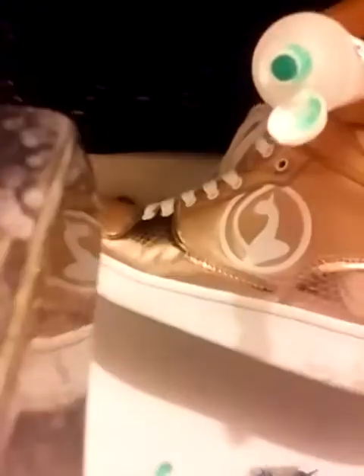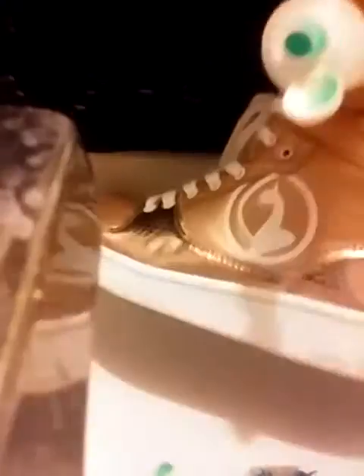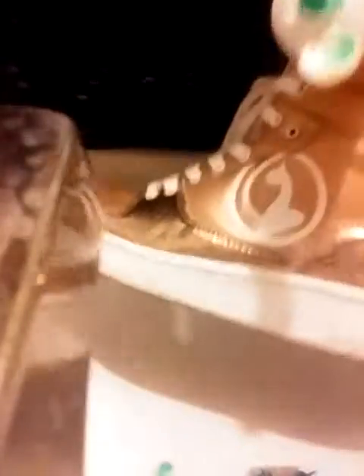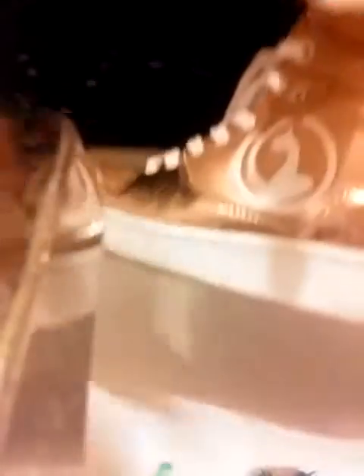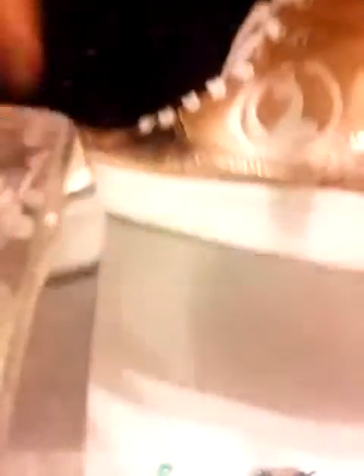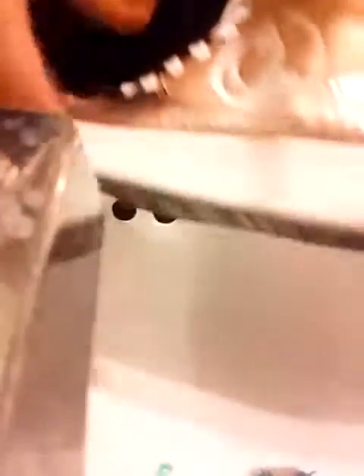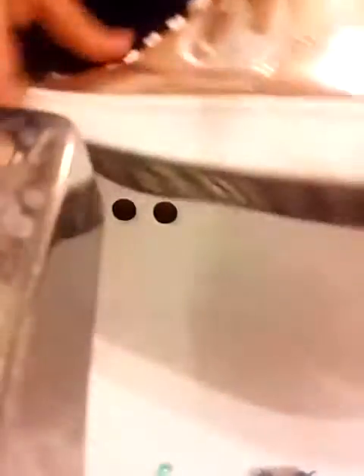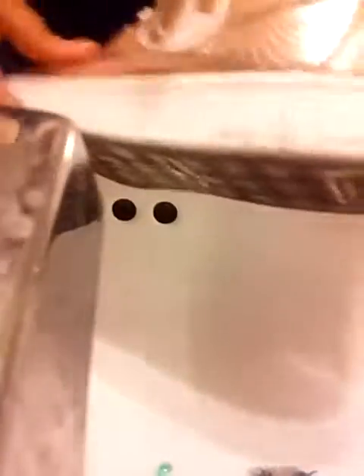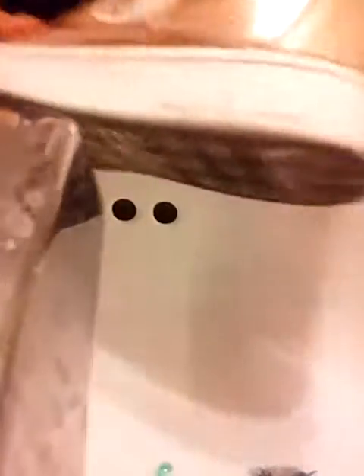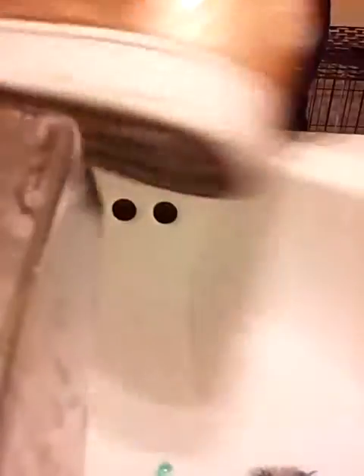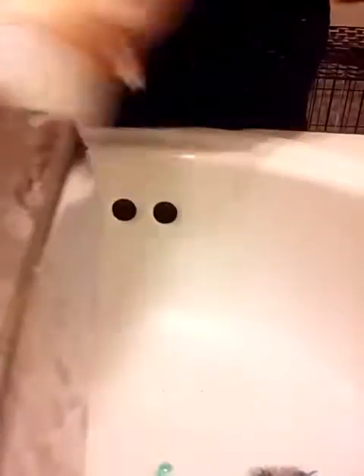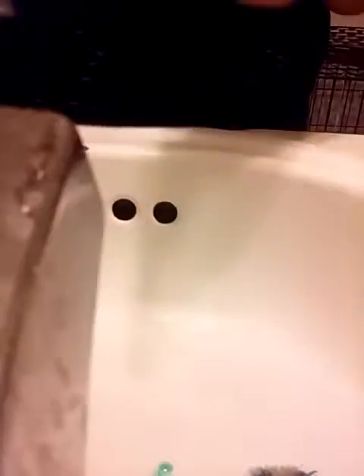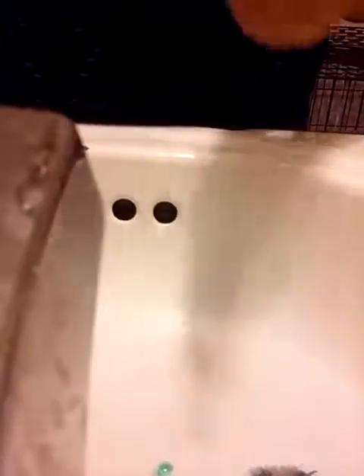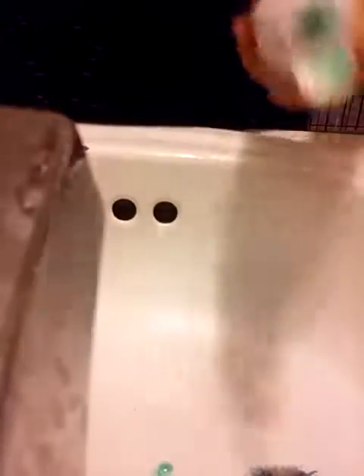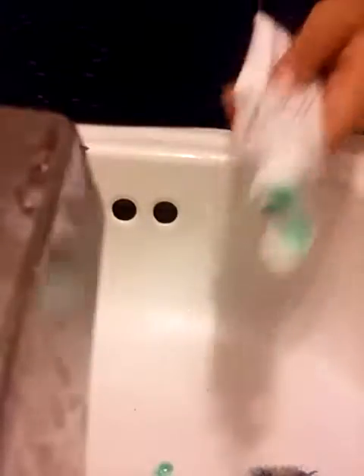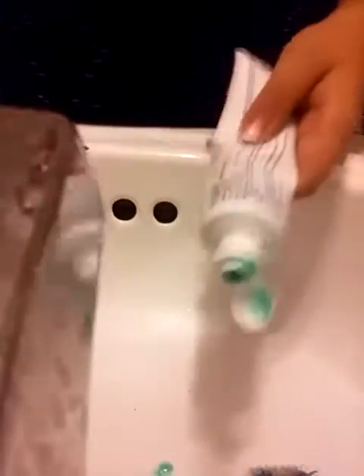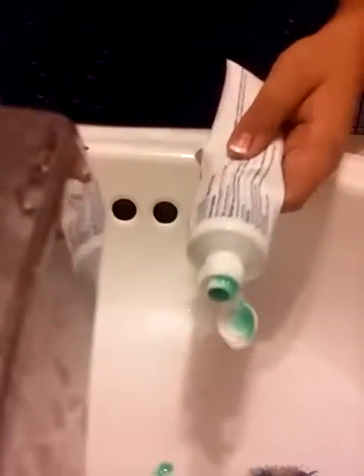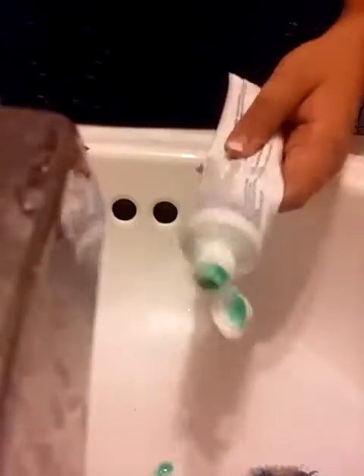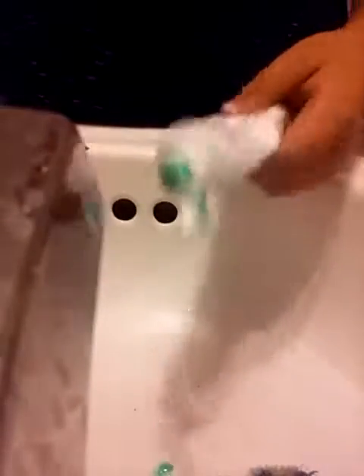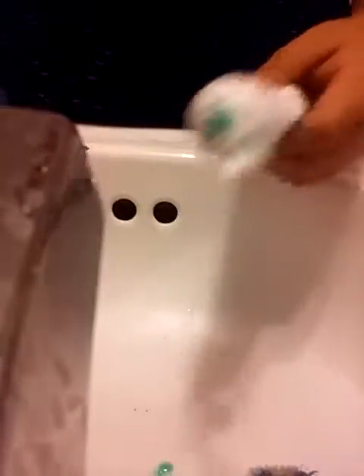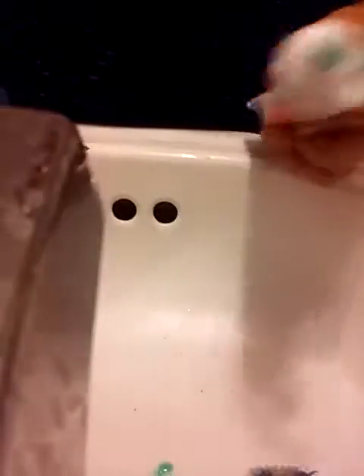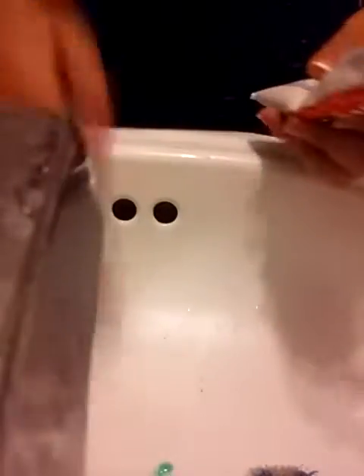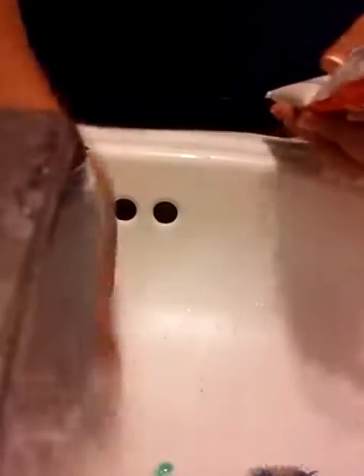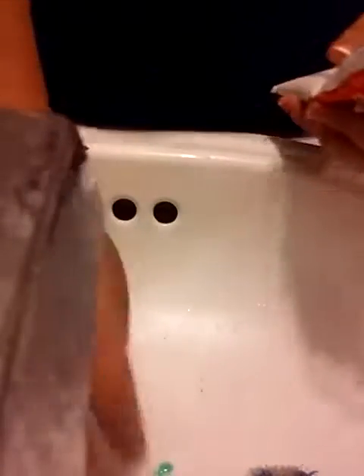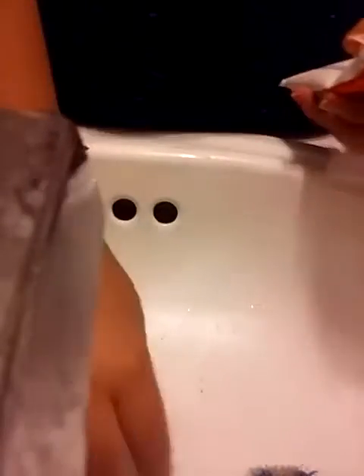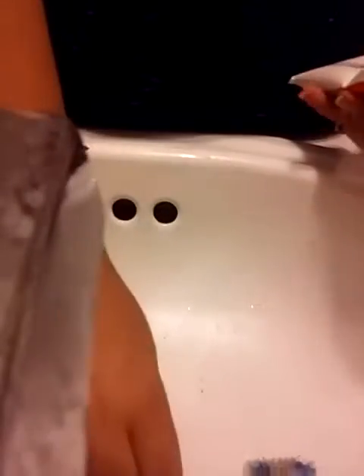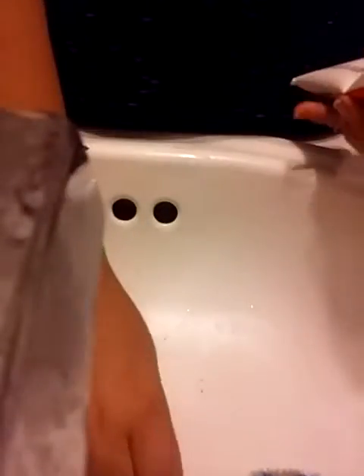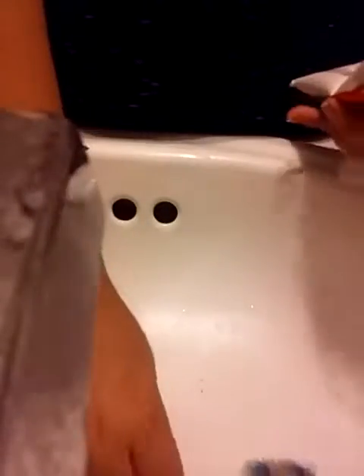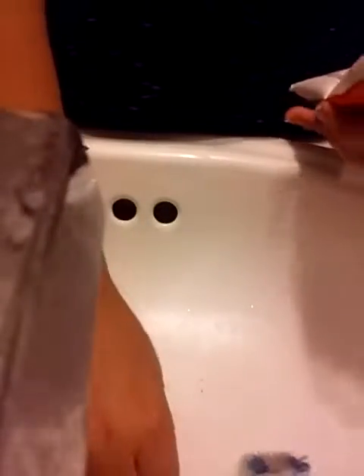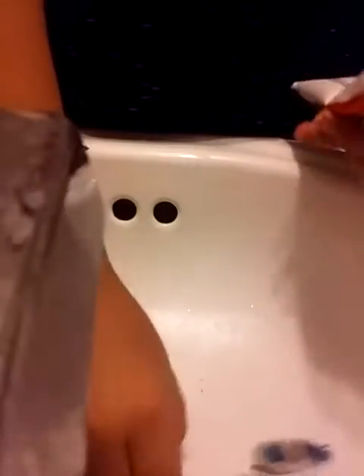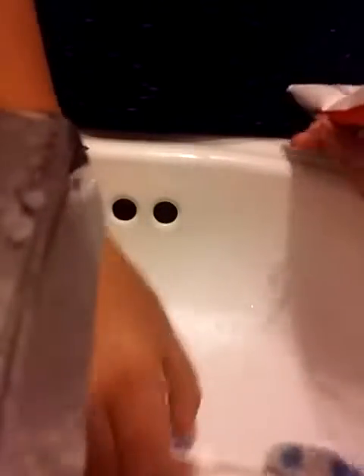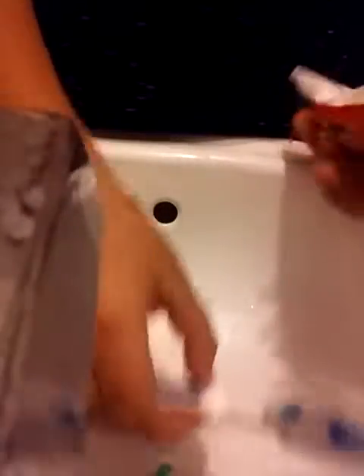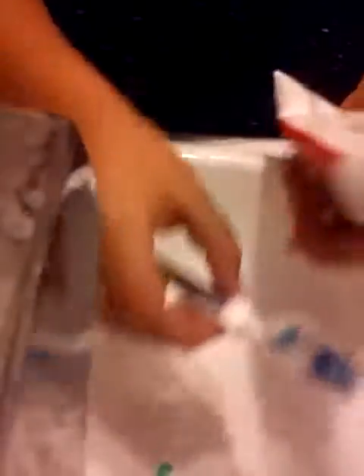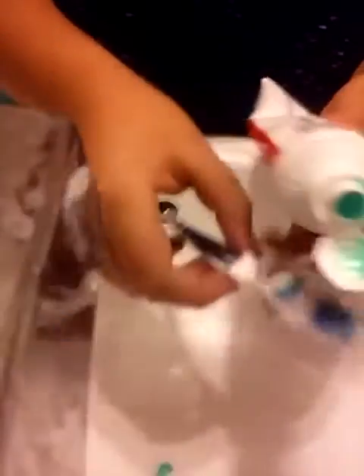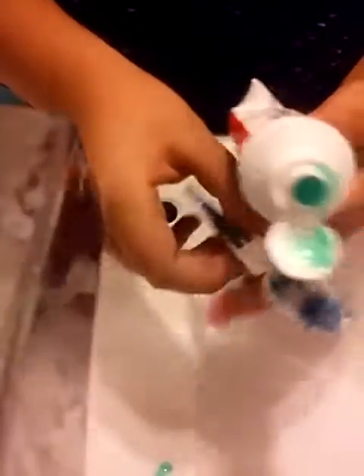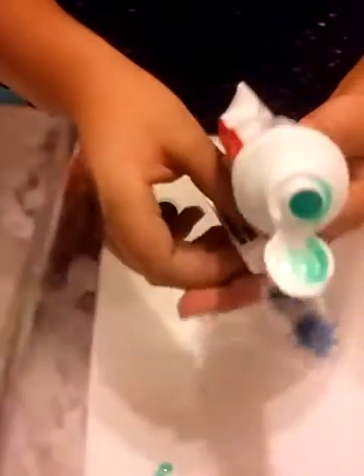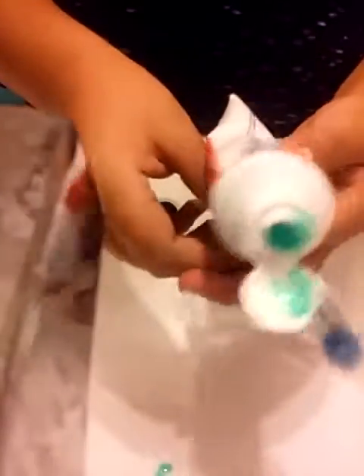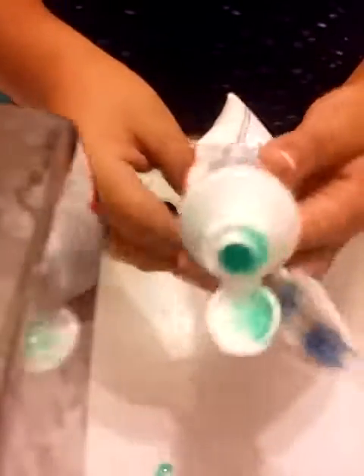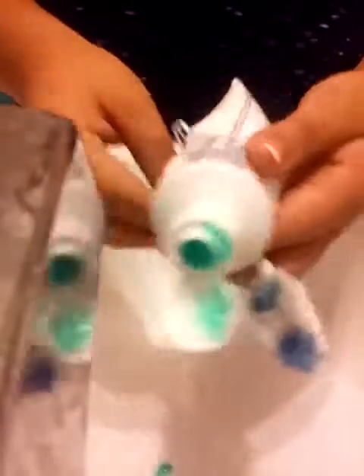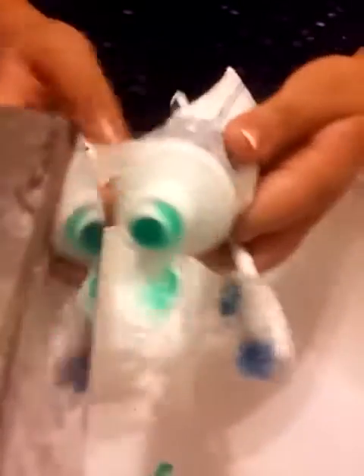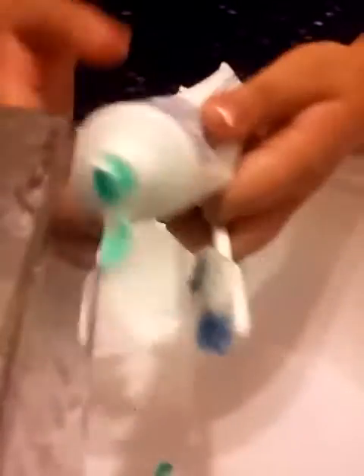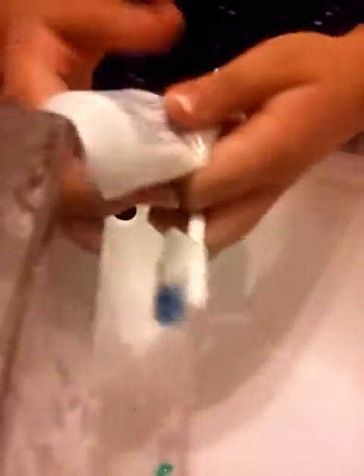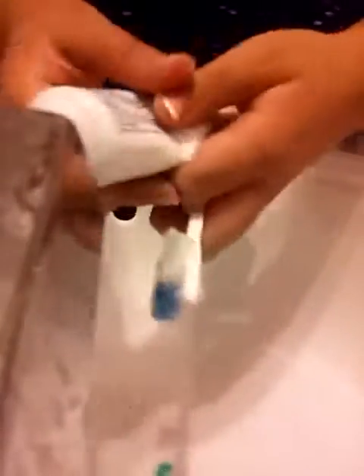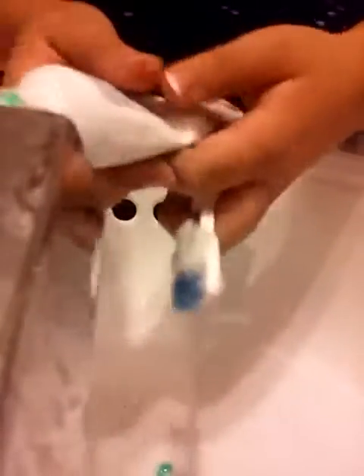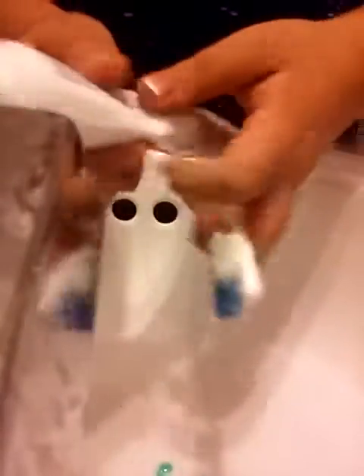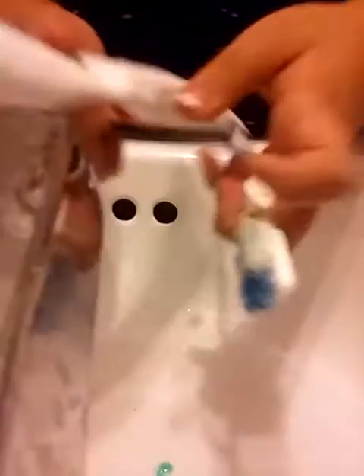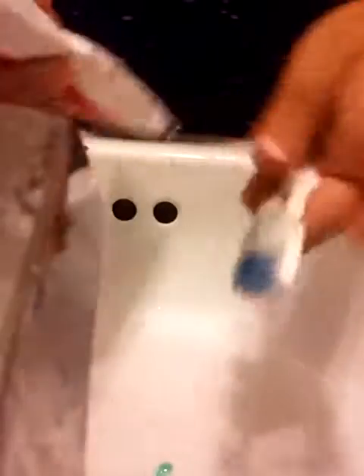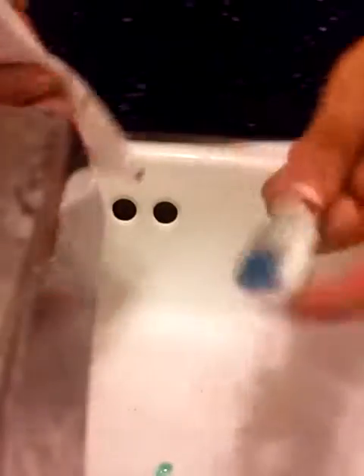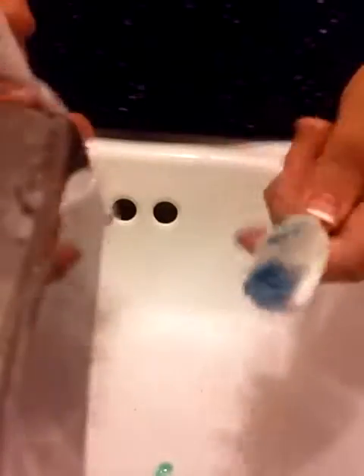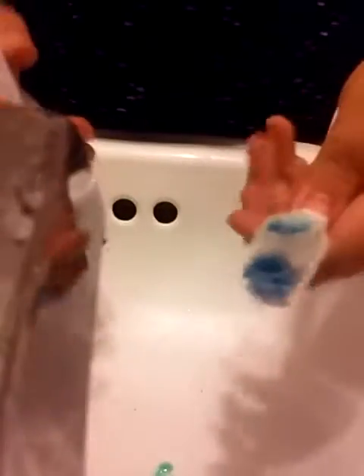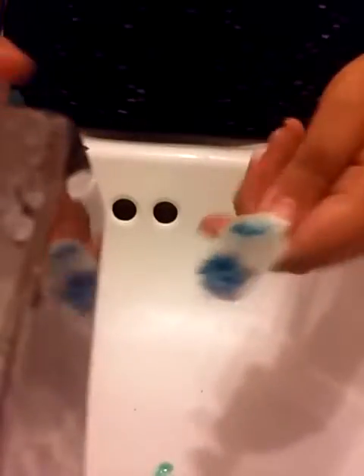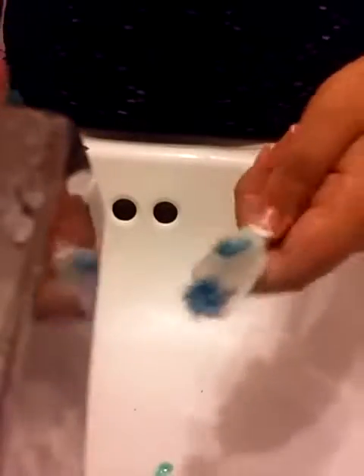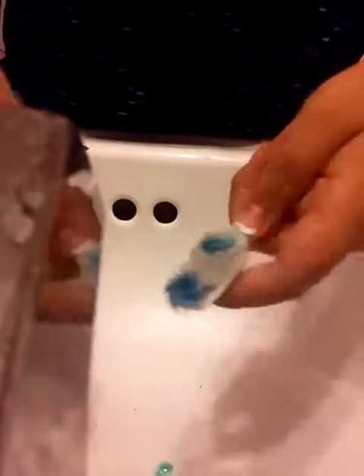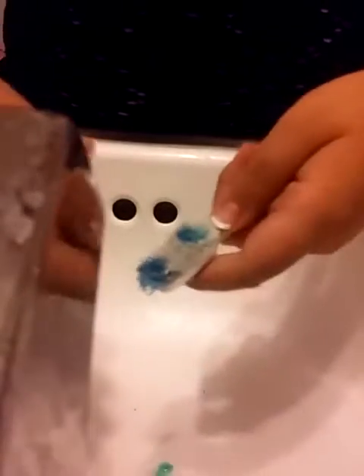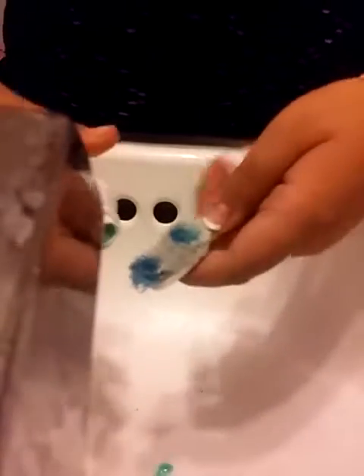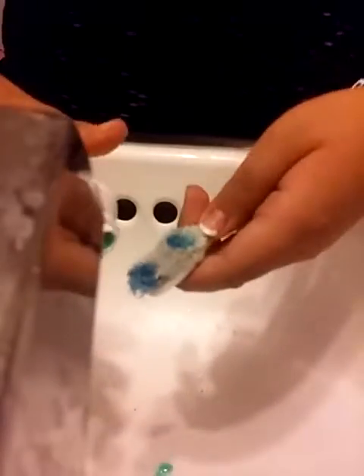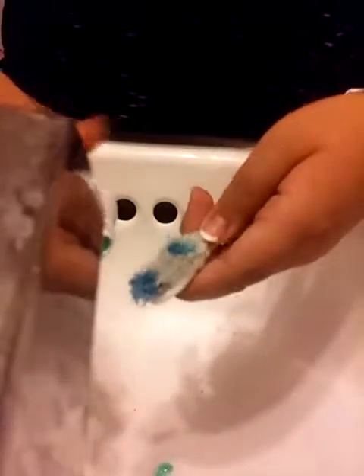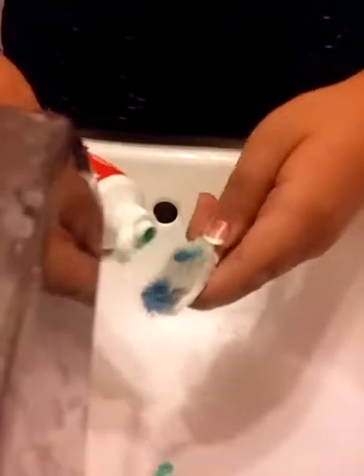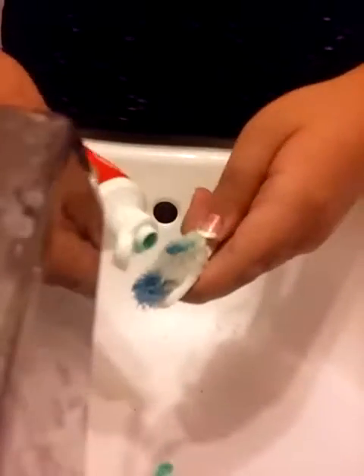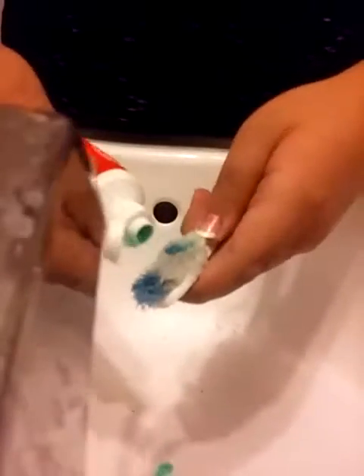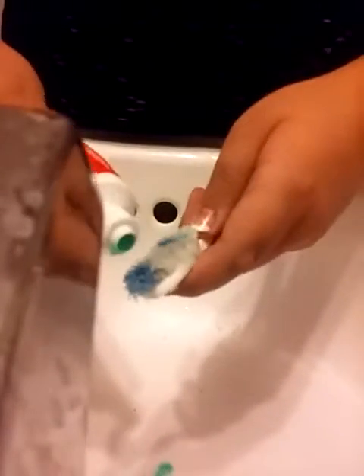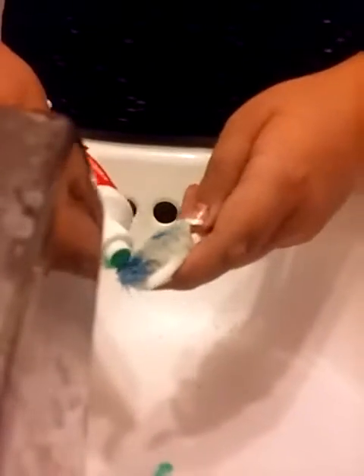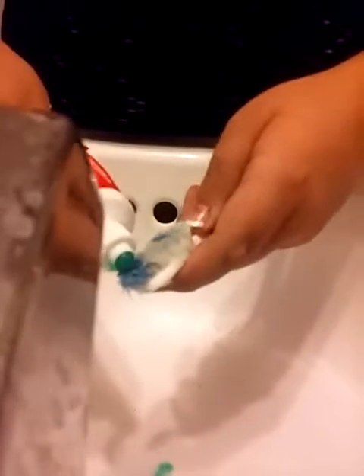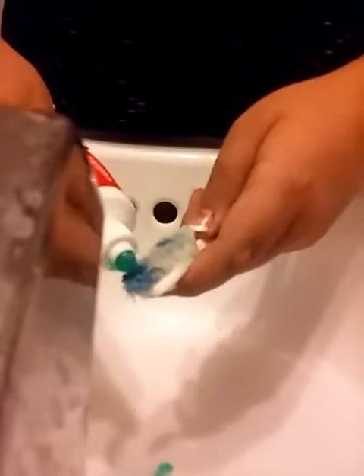If you run out of toothpaste on your toothbrush, you just put more on.